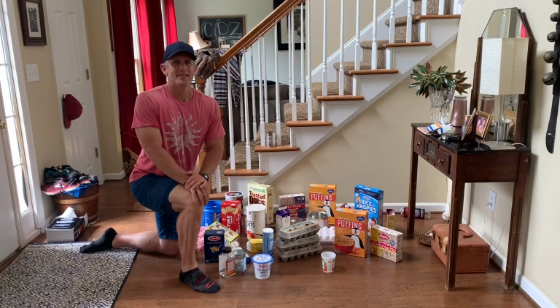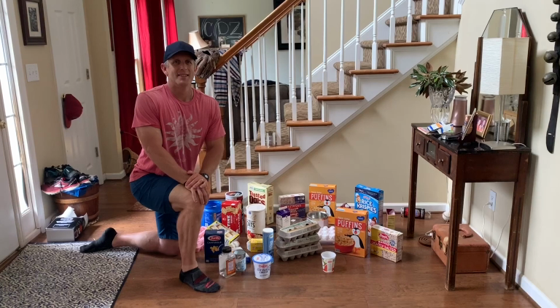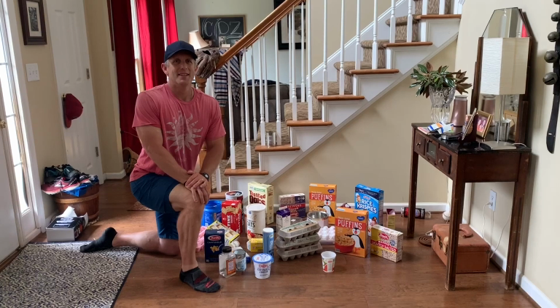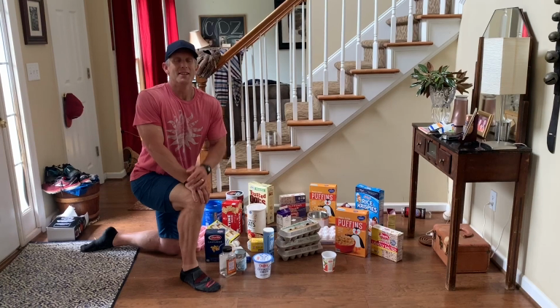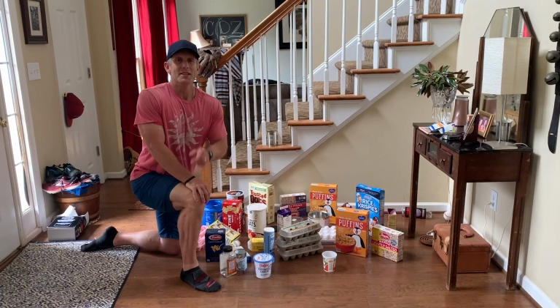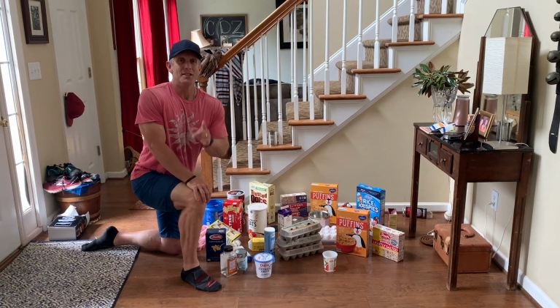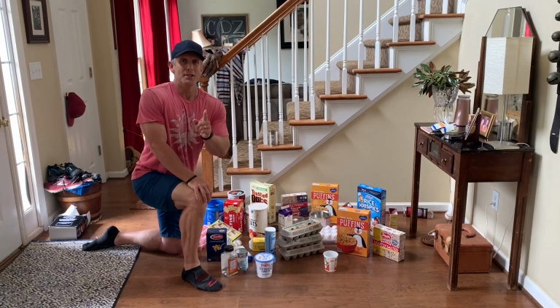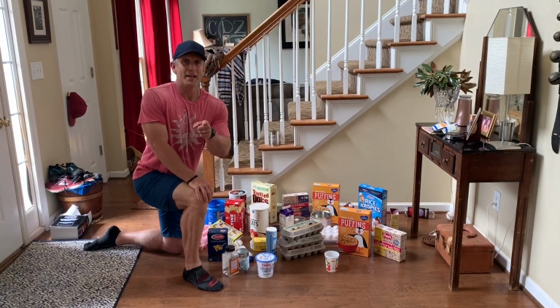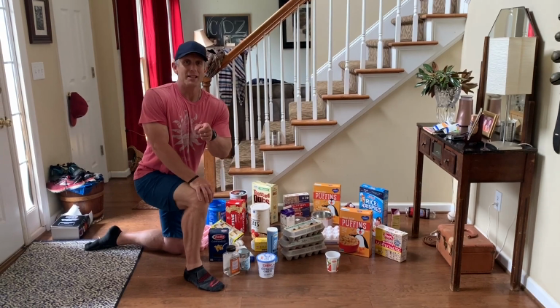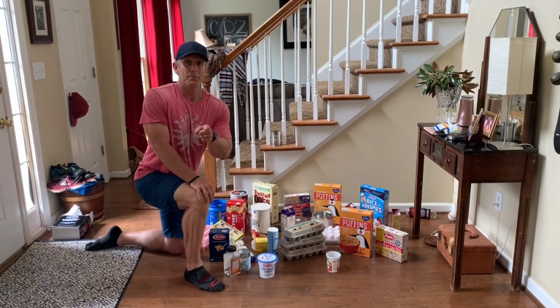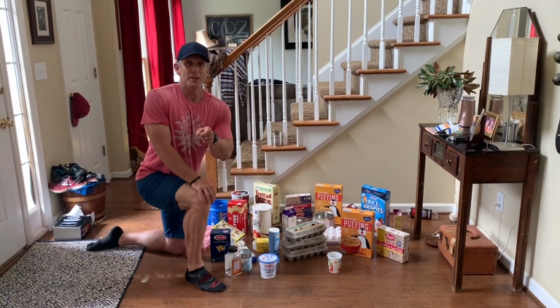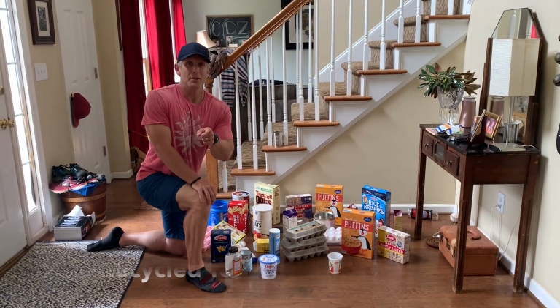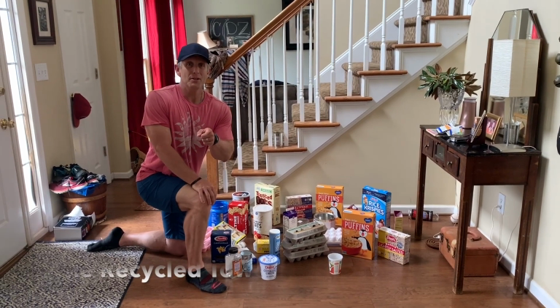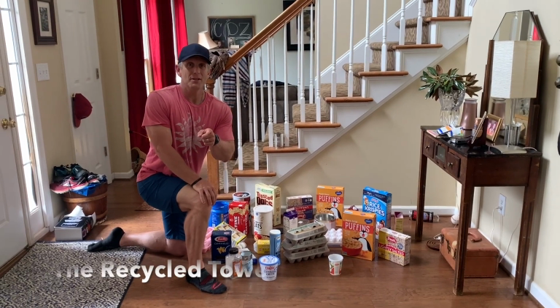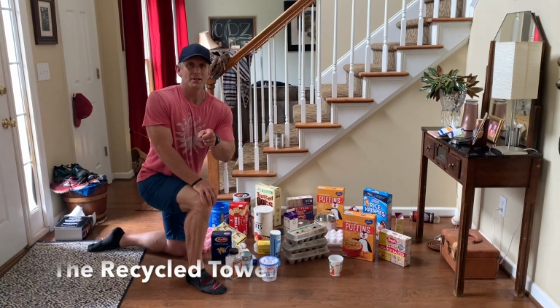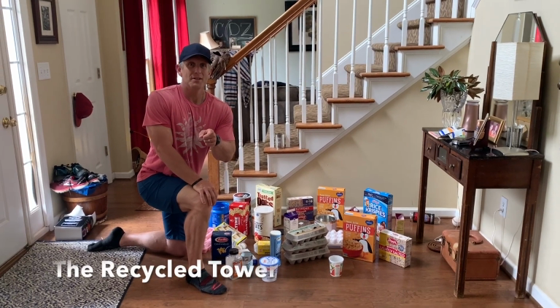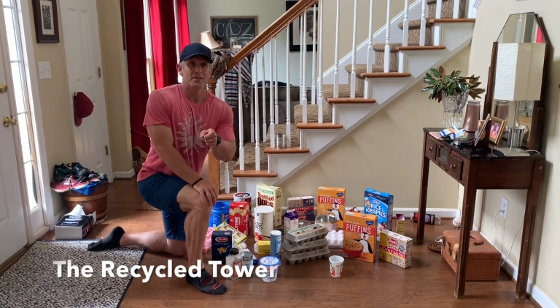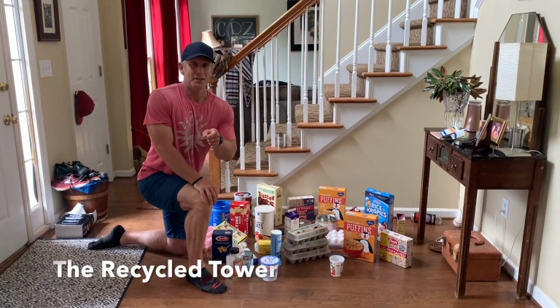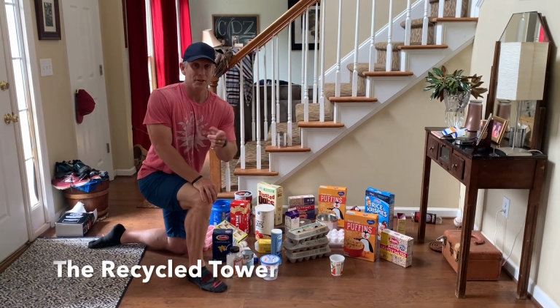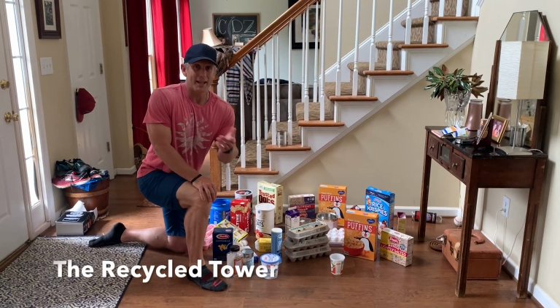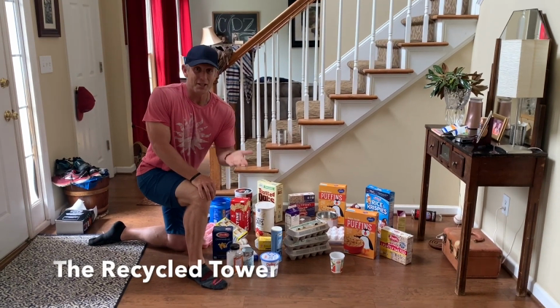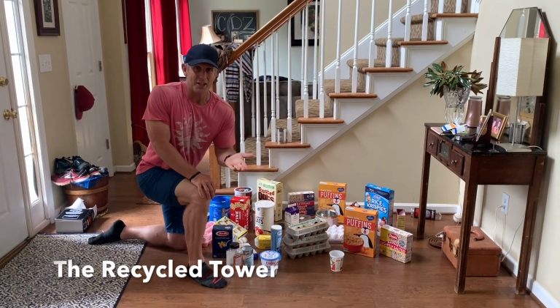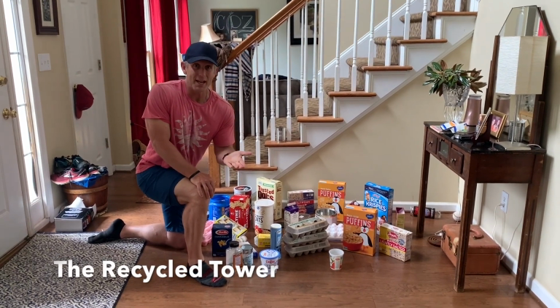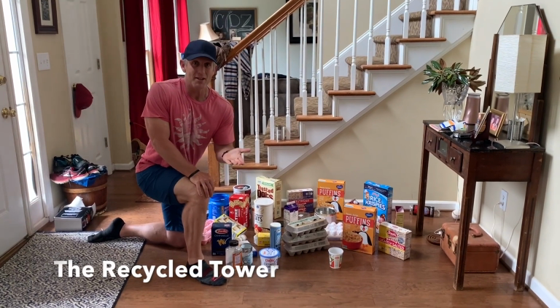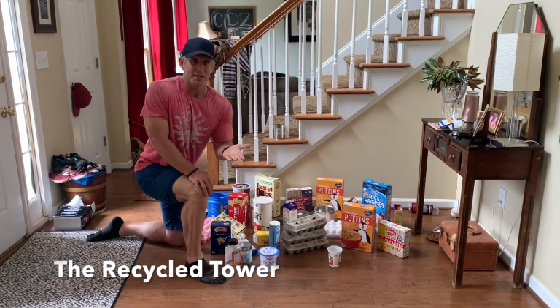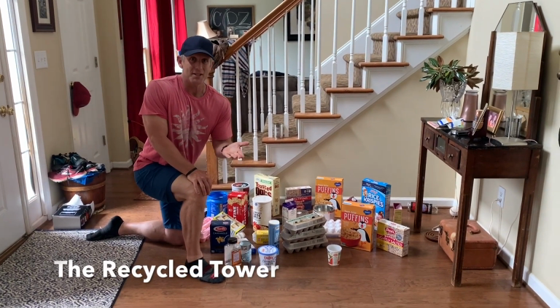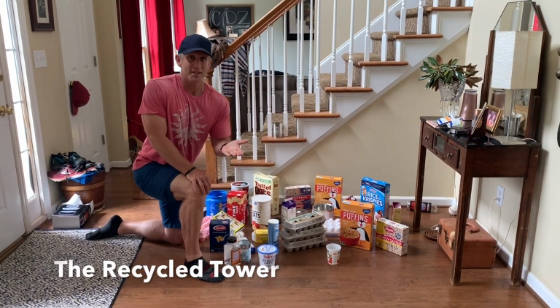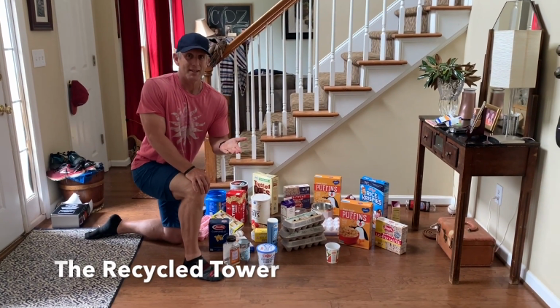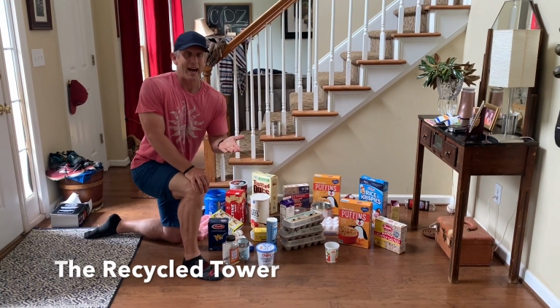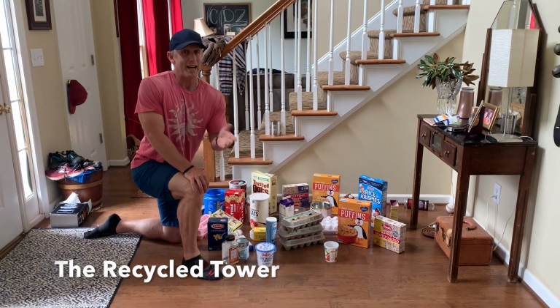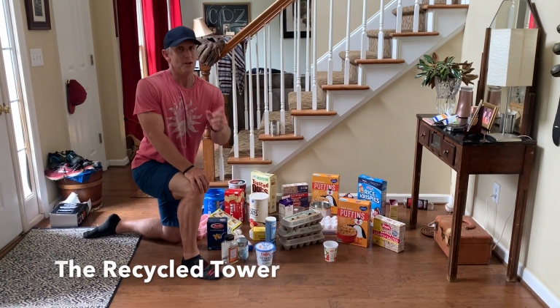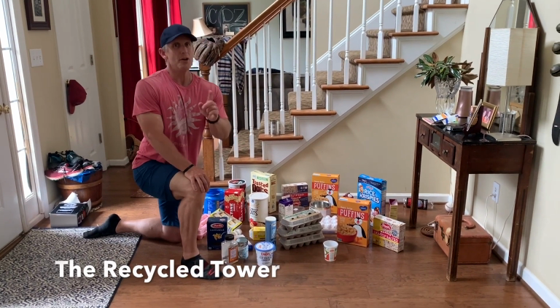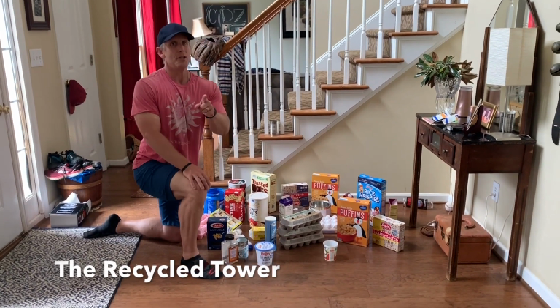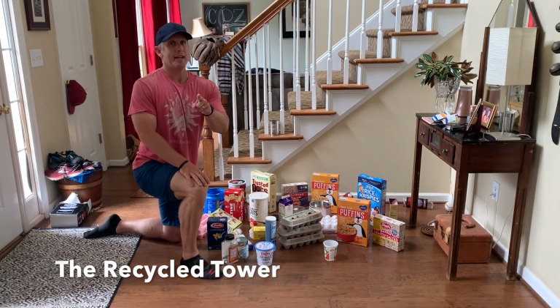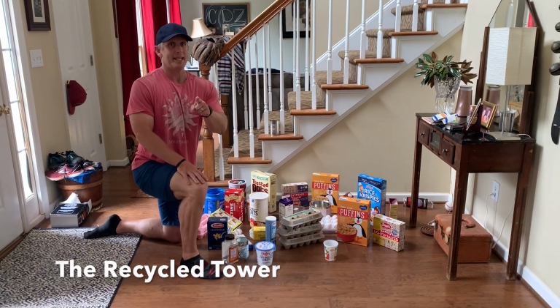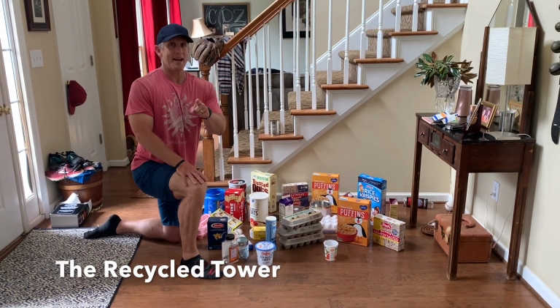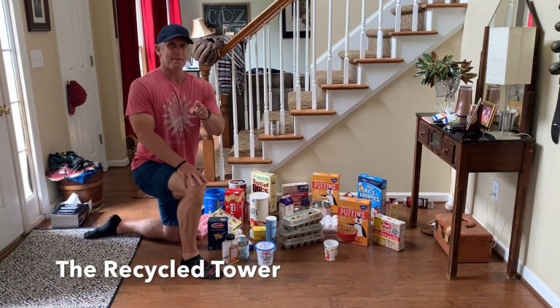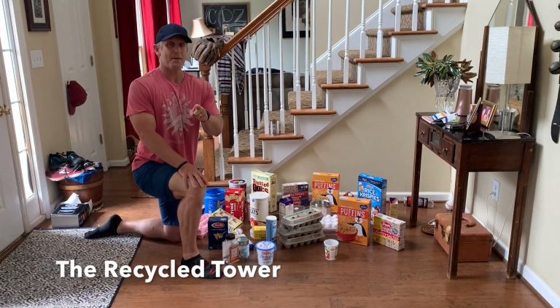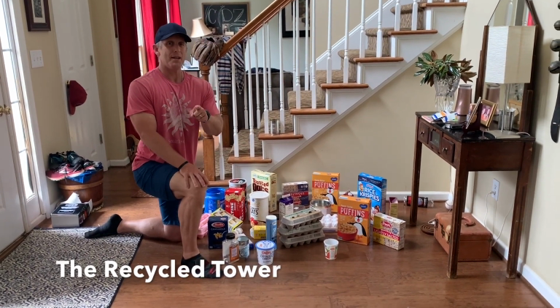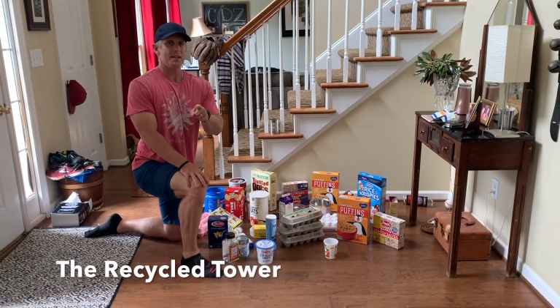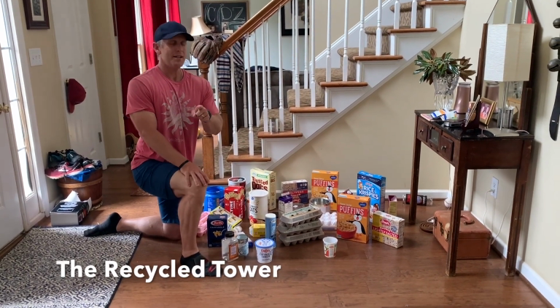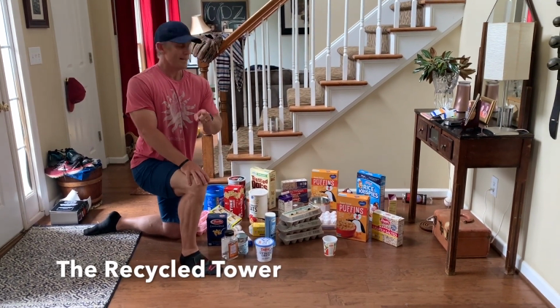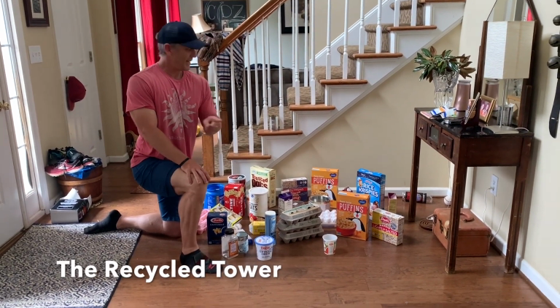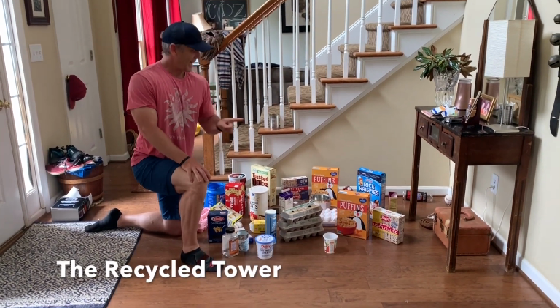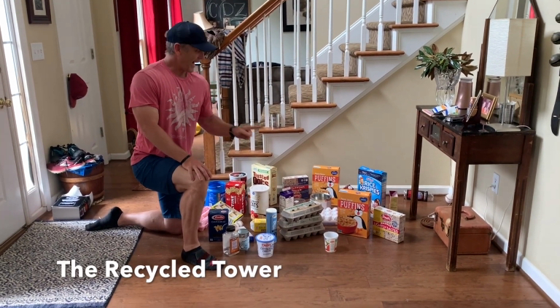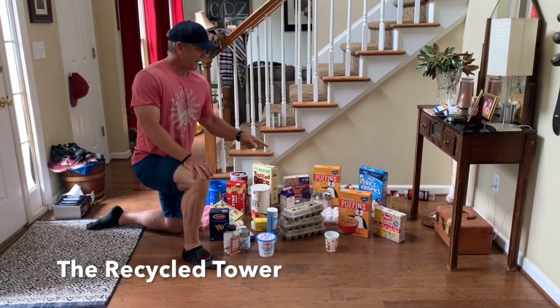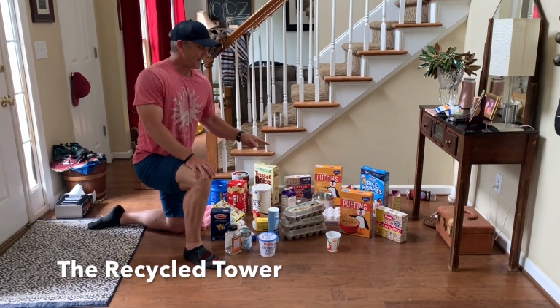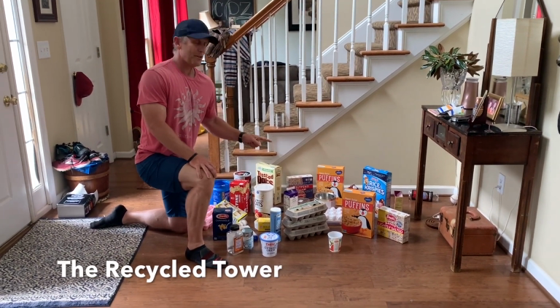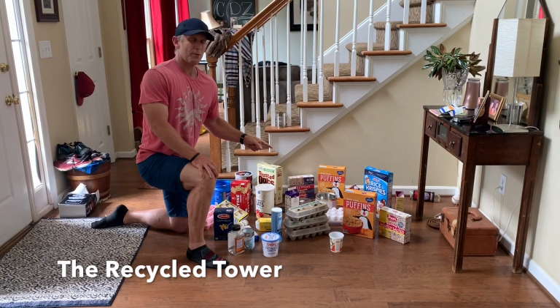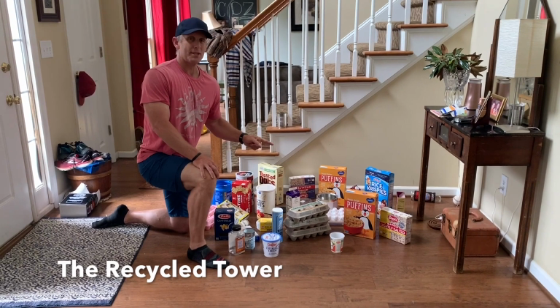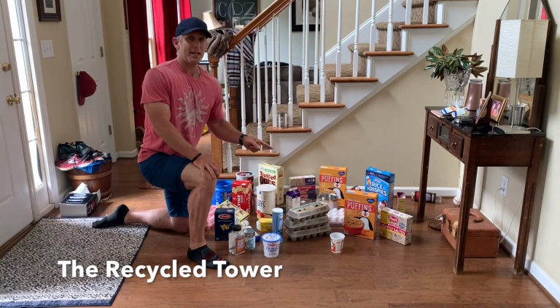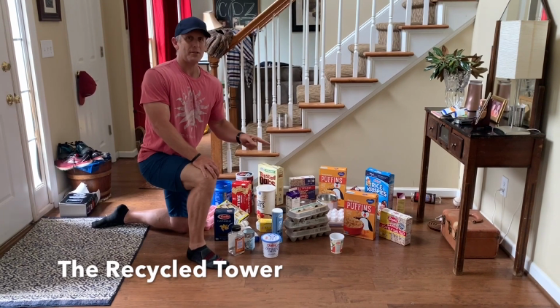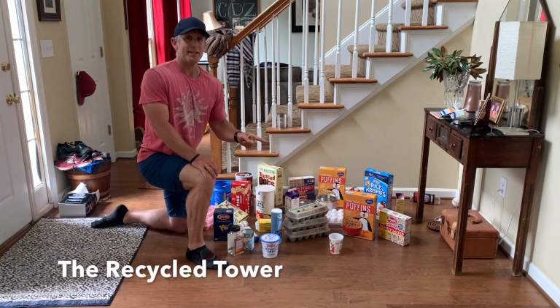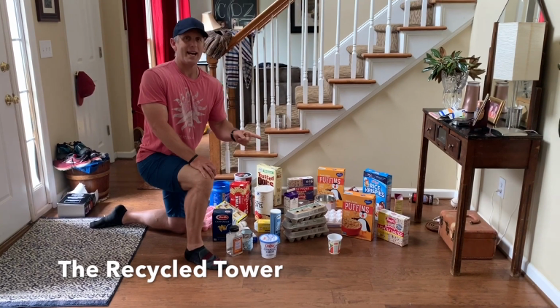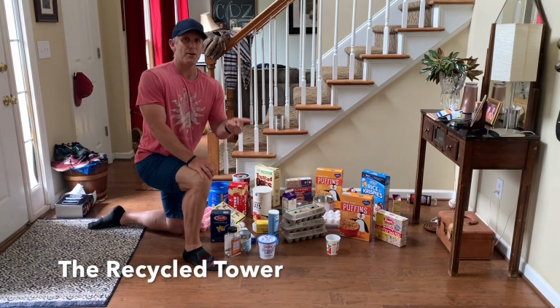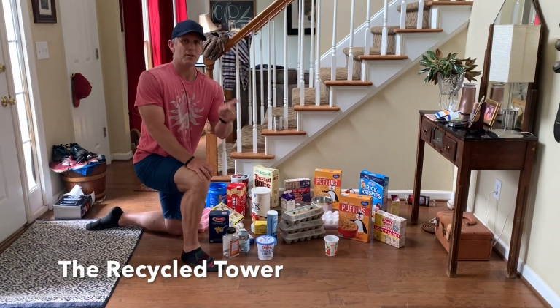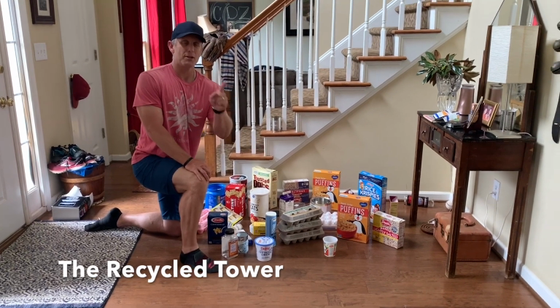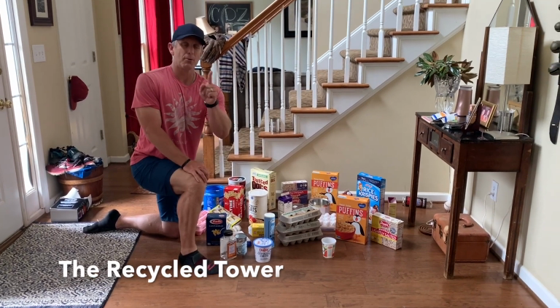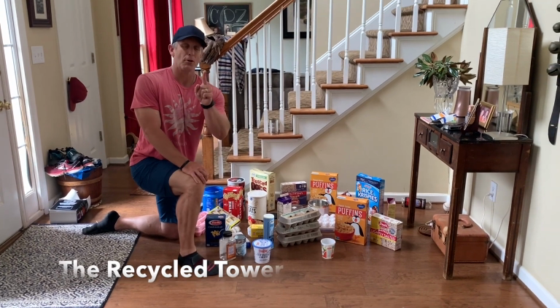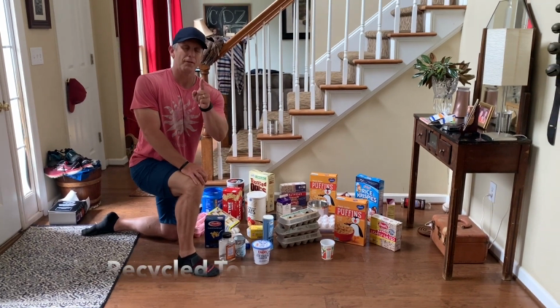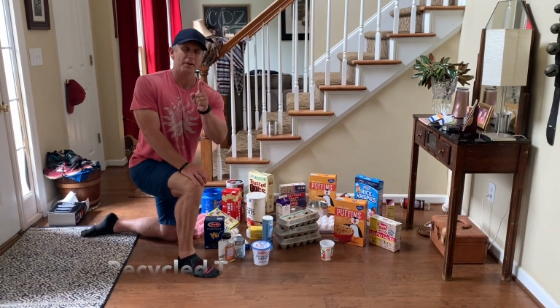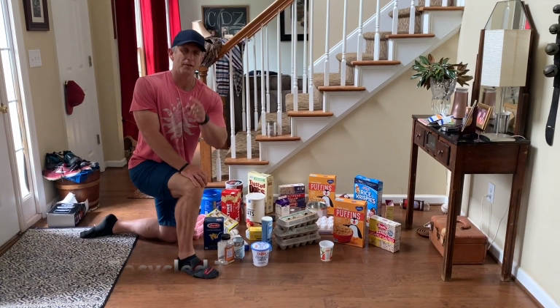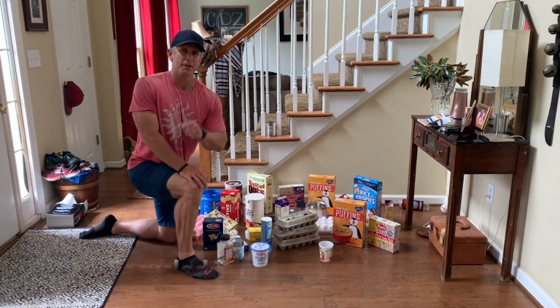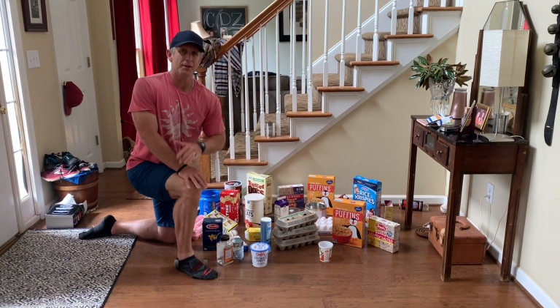Do you like to build? Do you like a challenge? I know you like to have fun. I think the recycling tower is perfect for you.